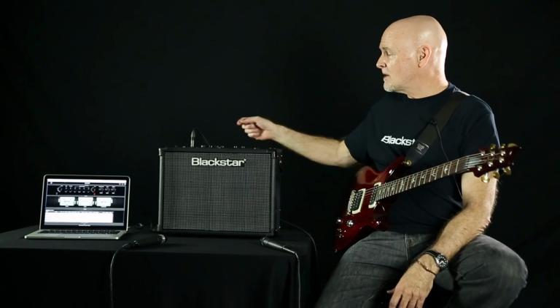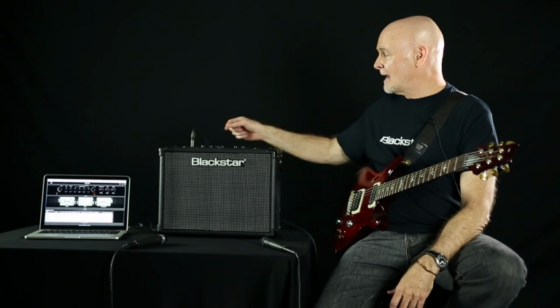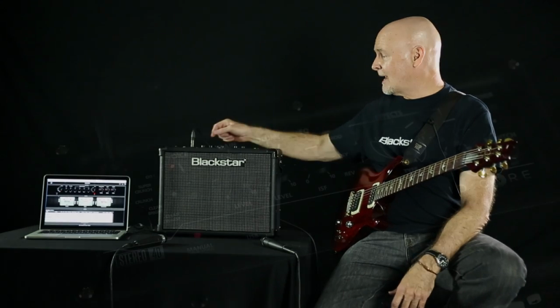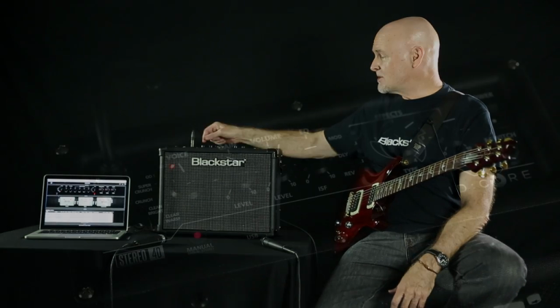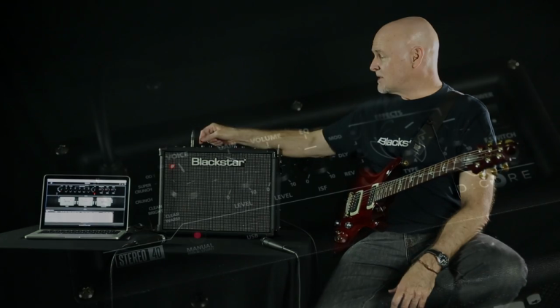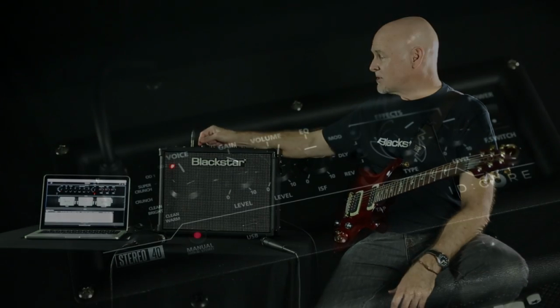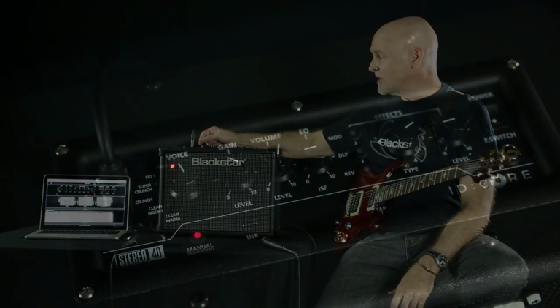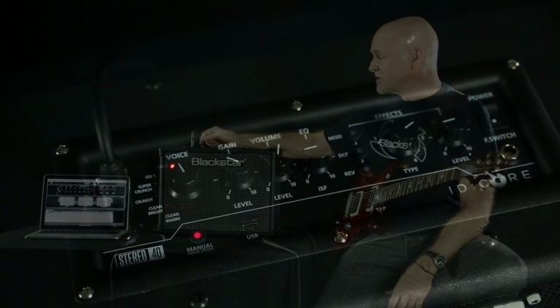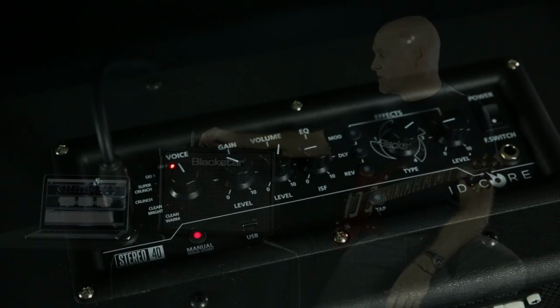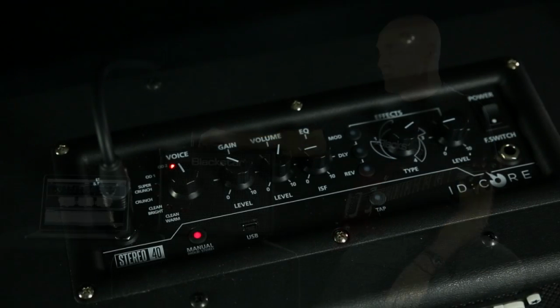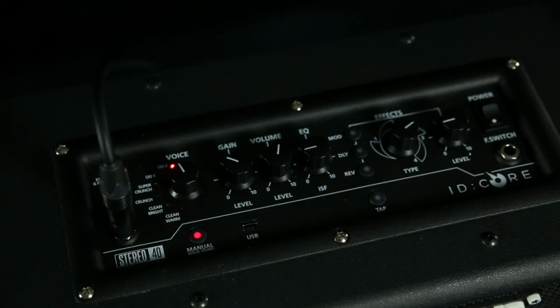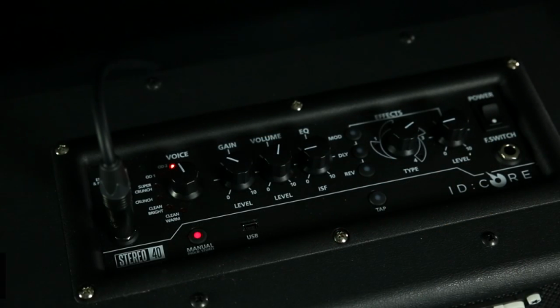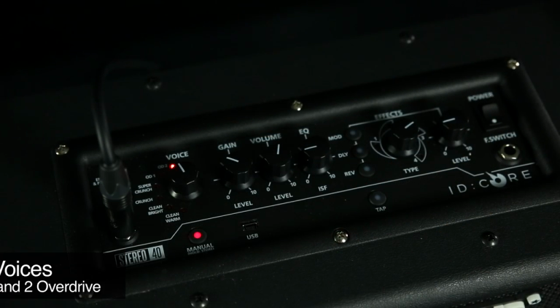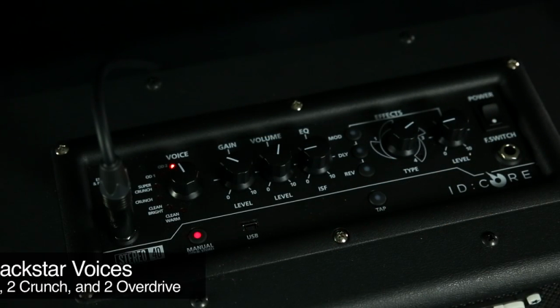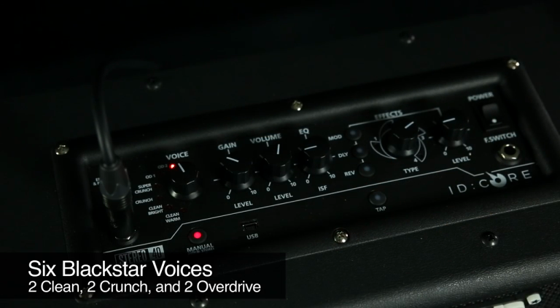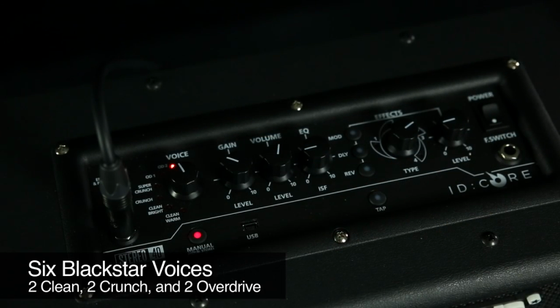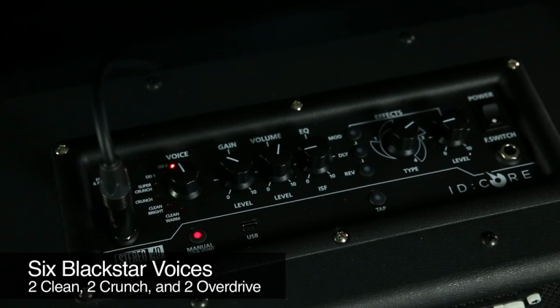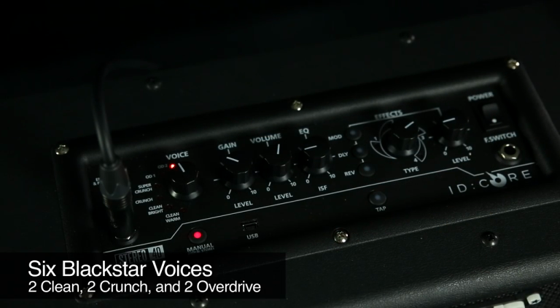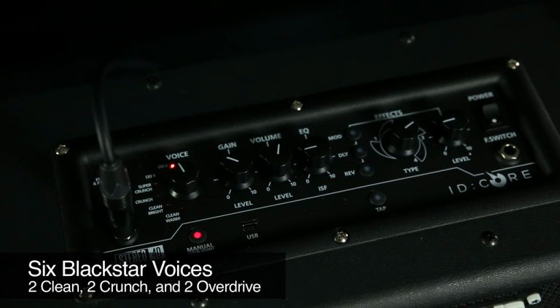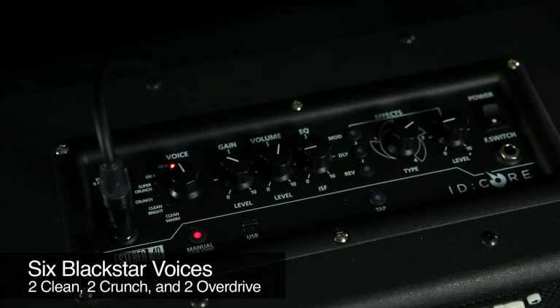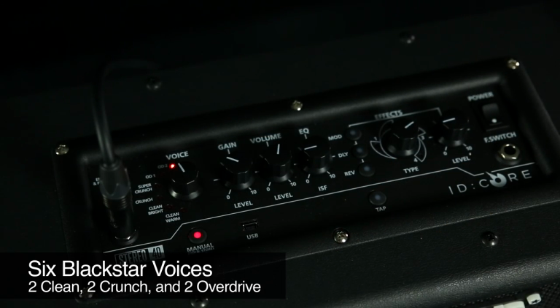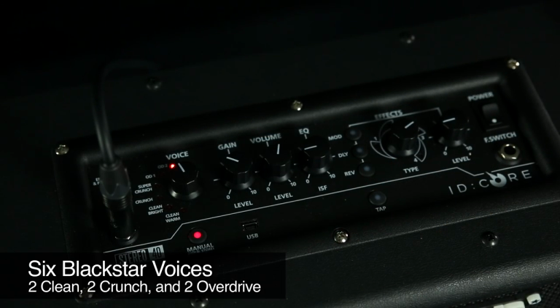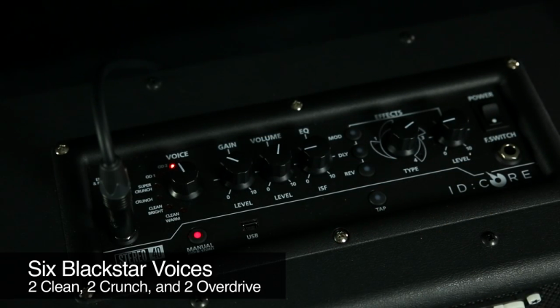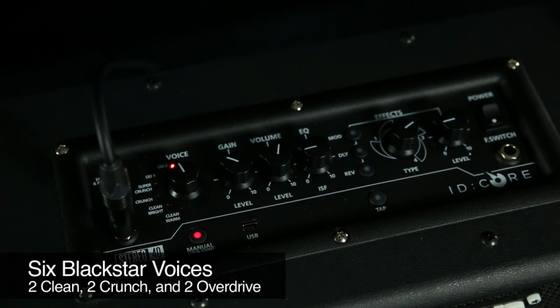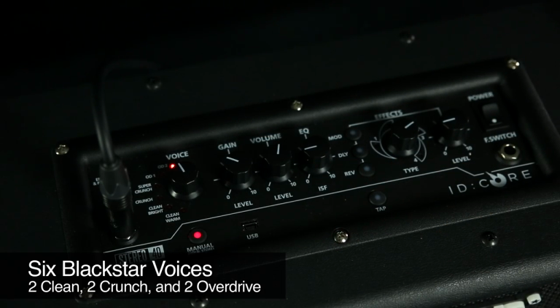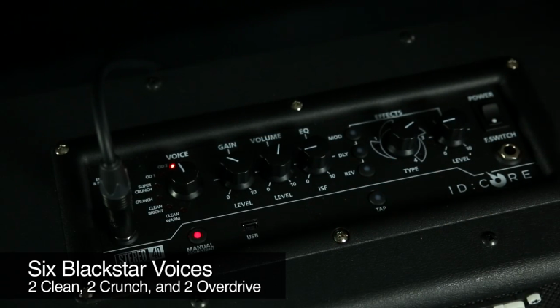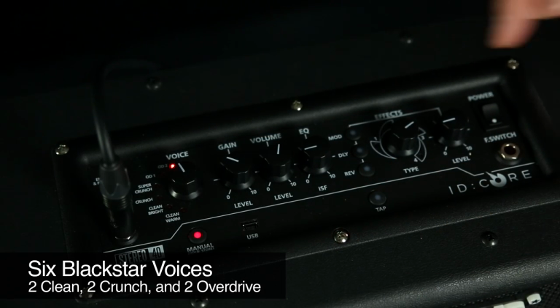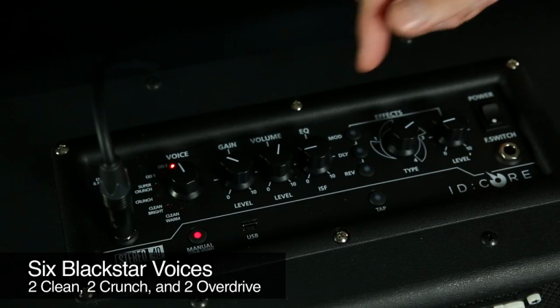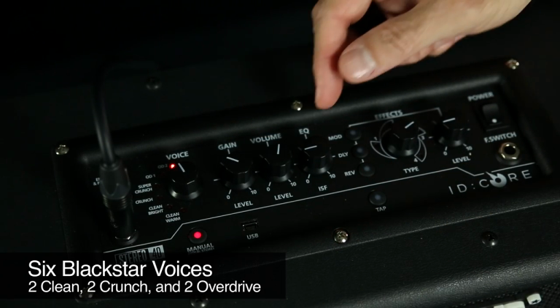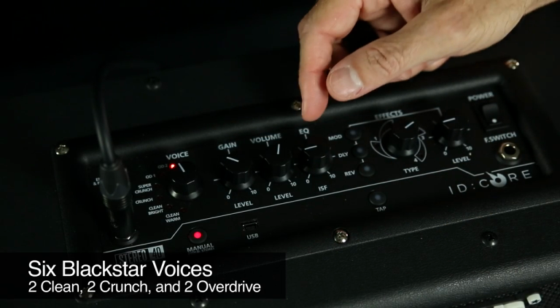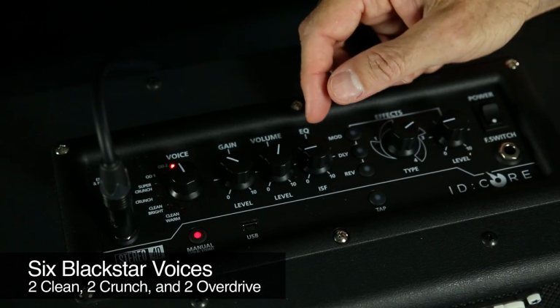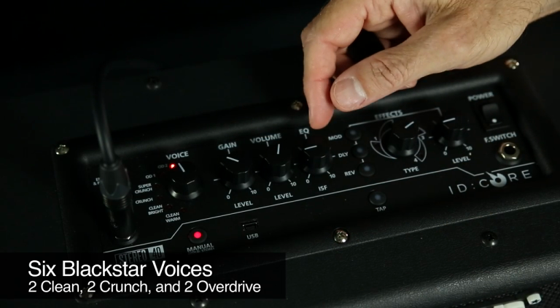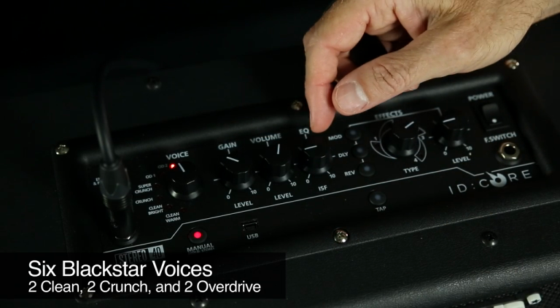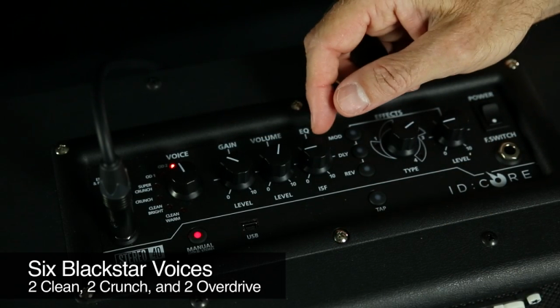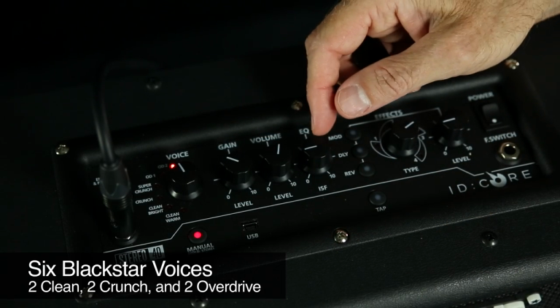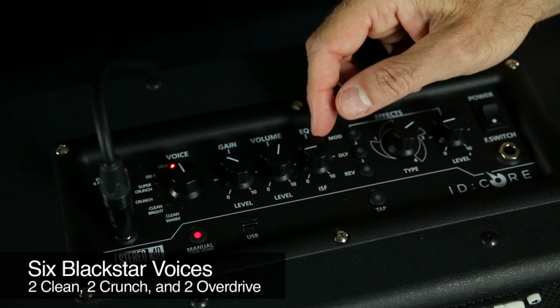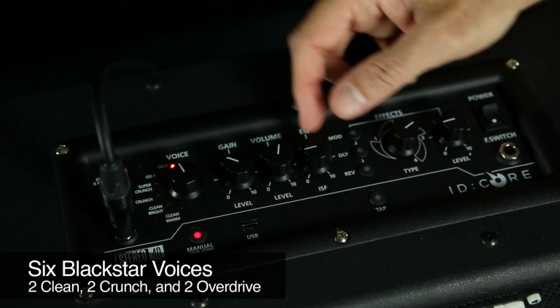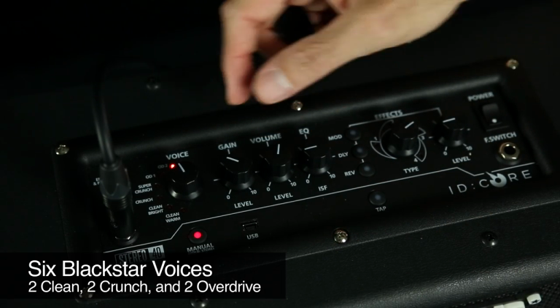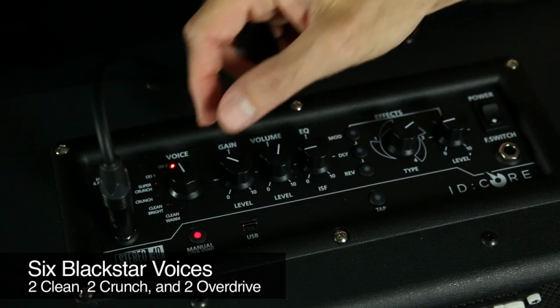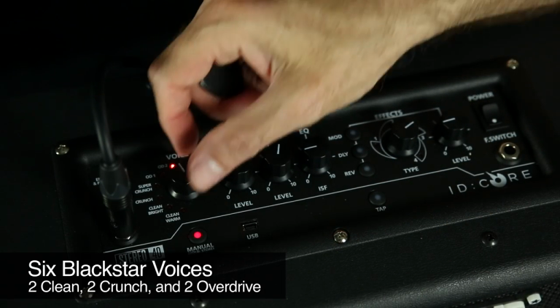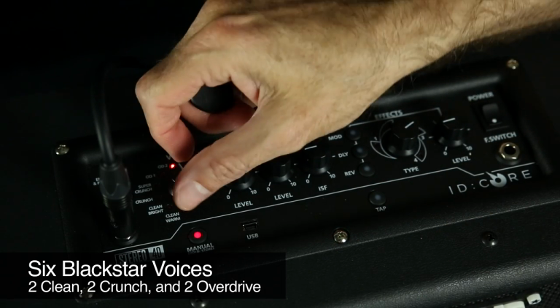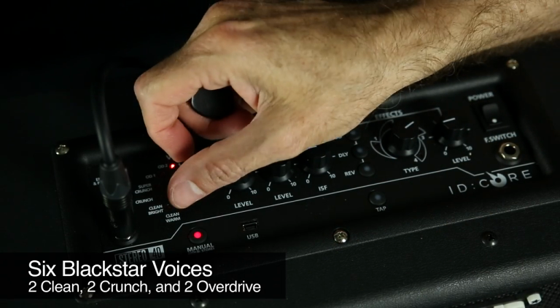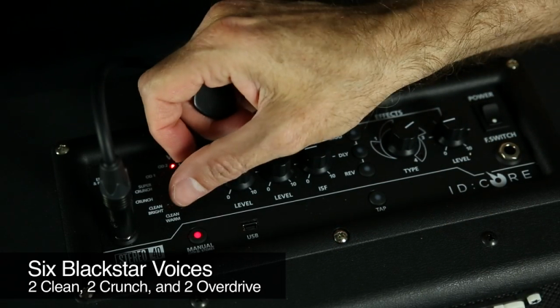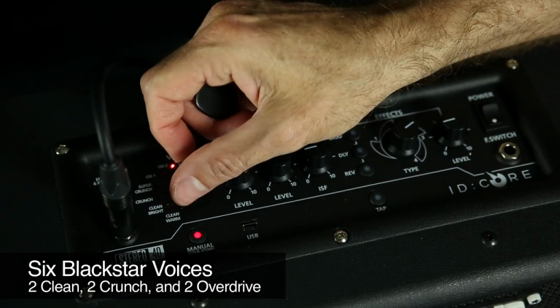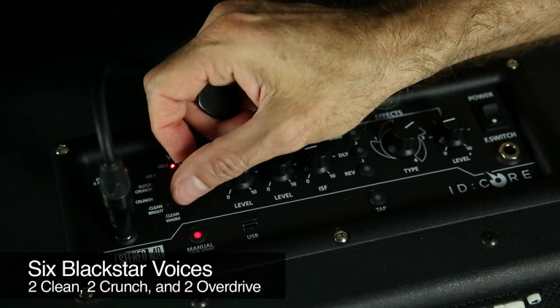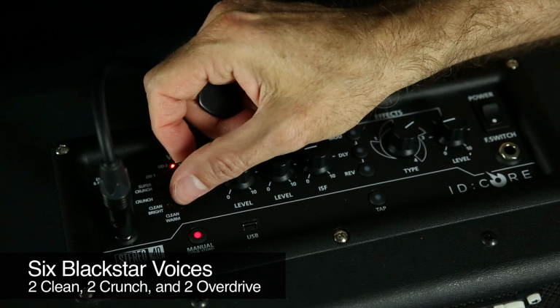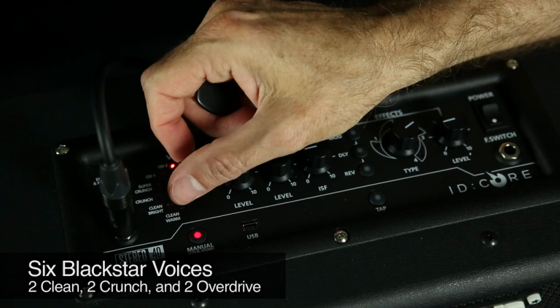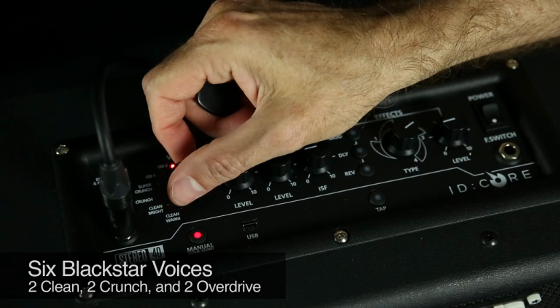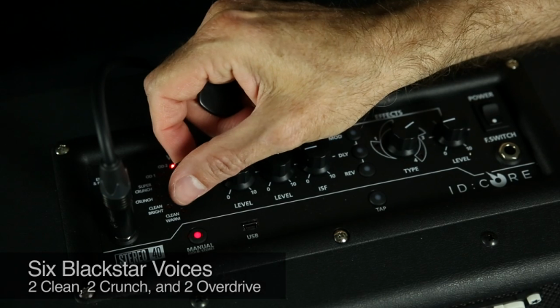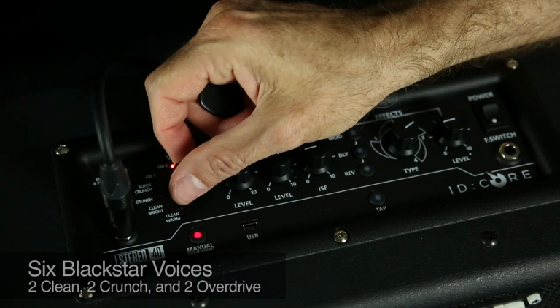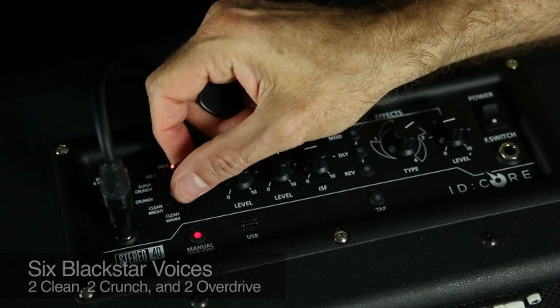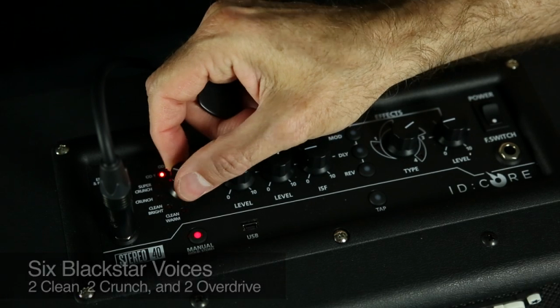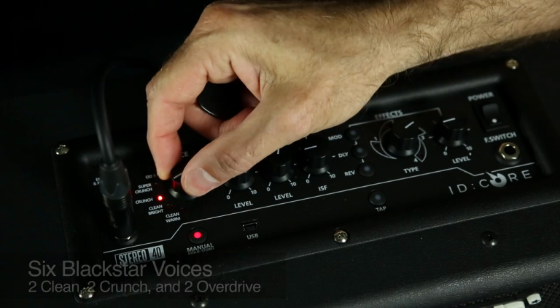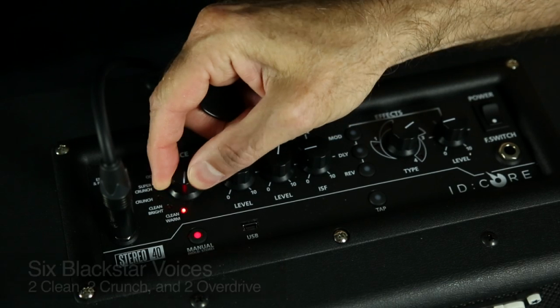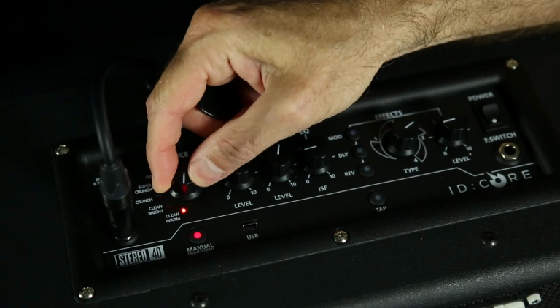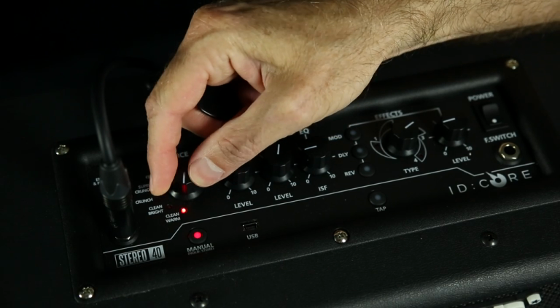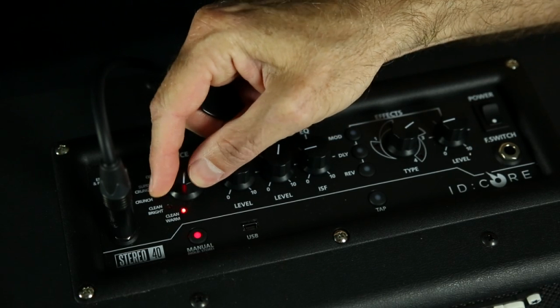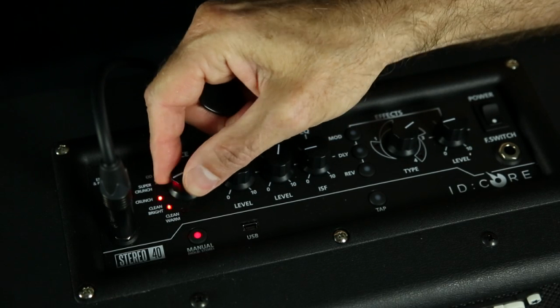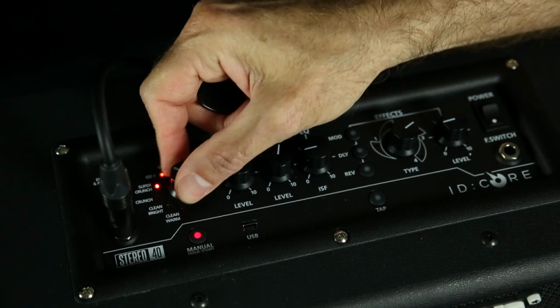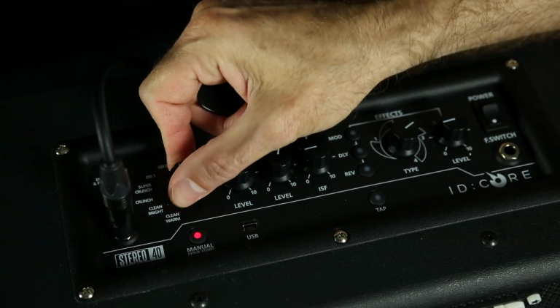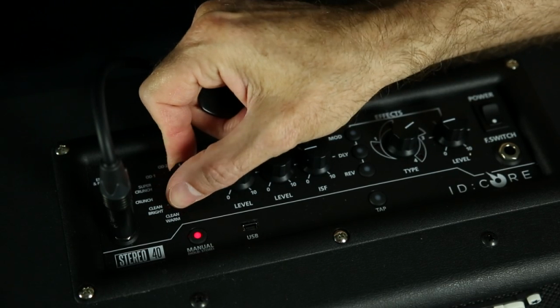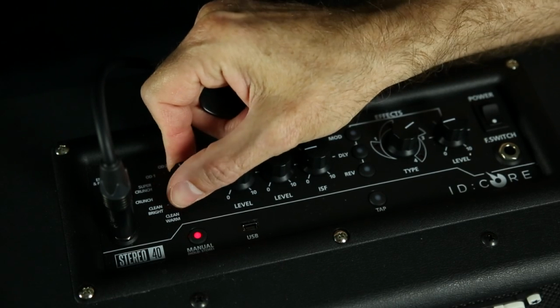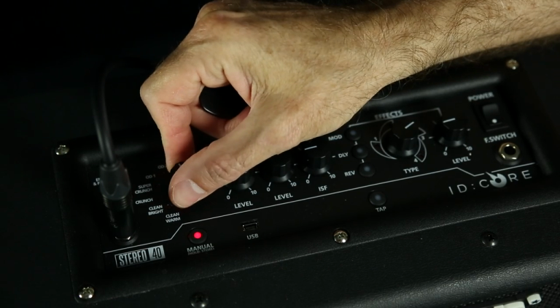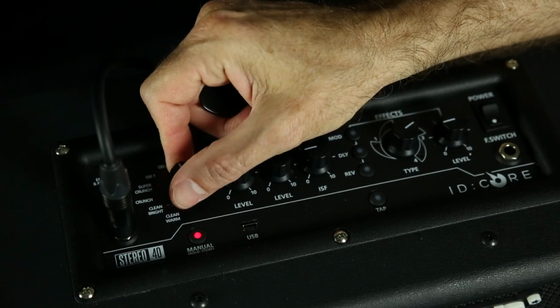It has six Blackstar voices ranging from clean to scream. There are two cleans, two overdrives, and two crunches.